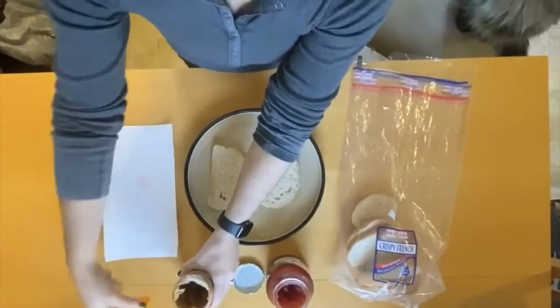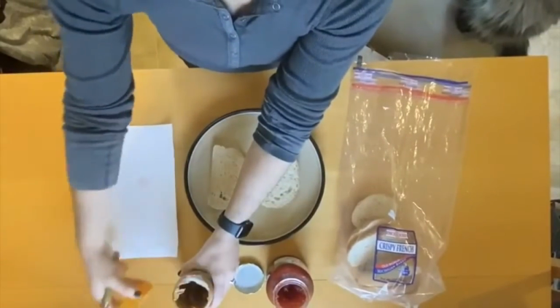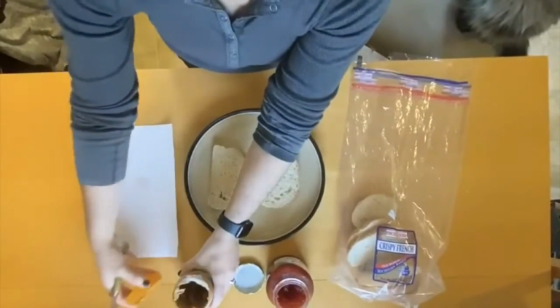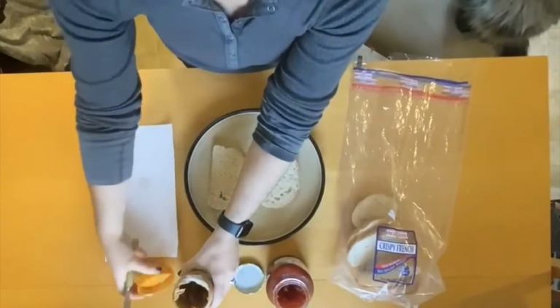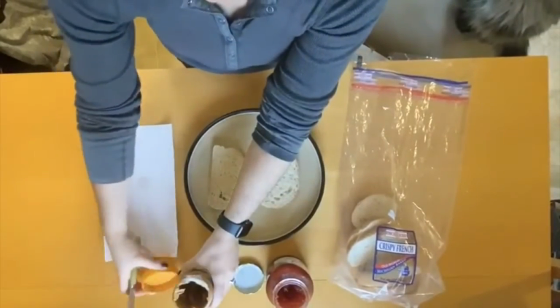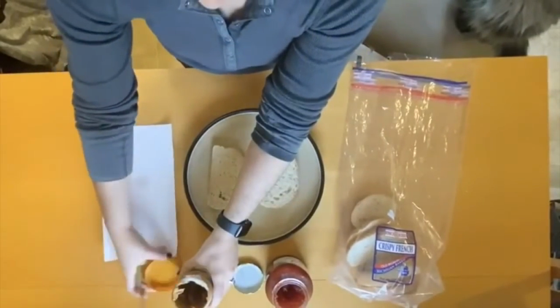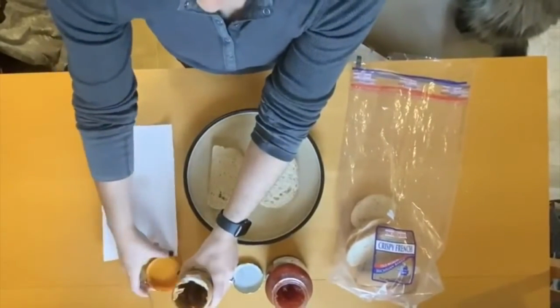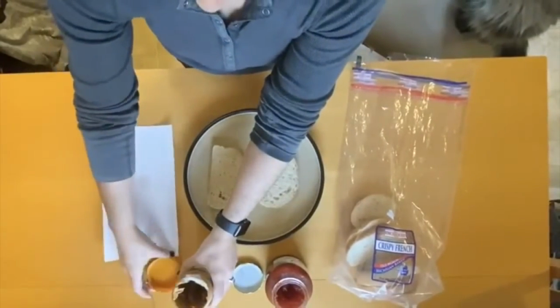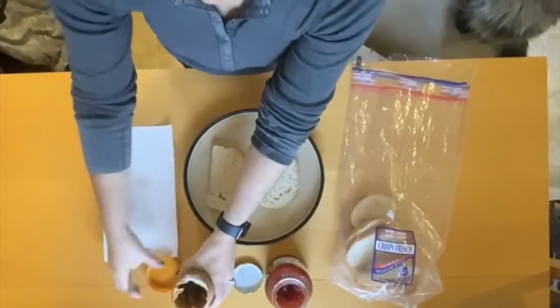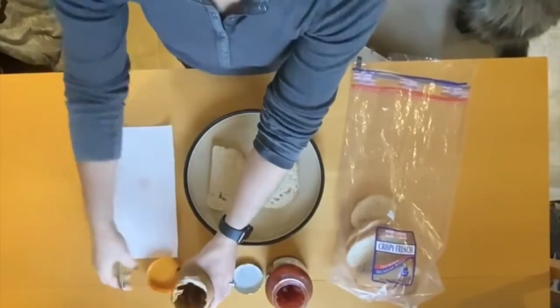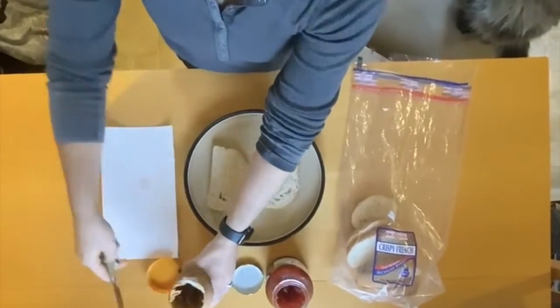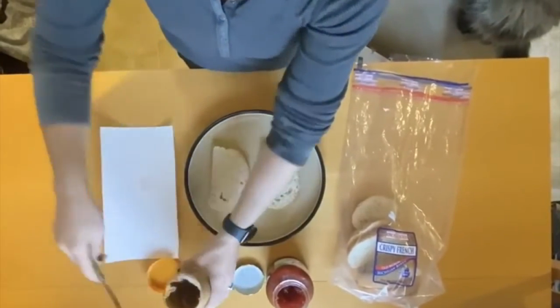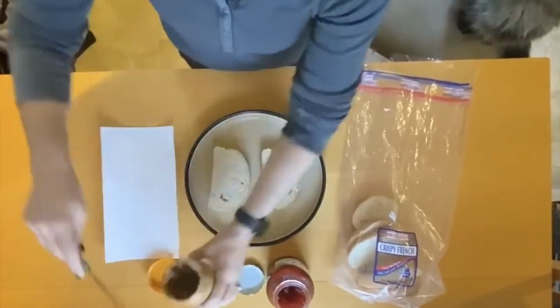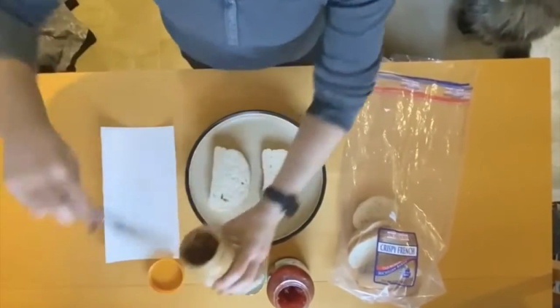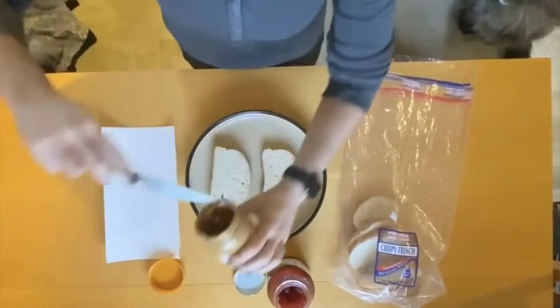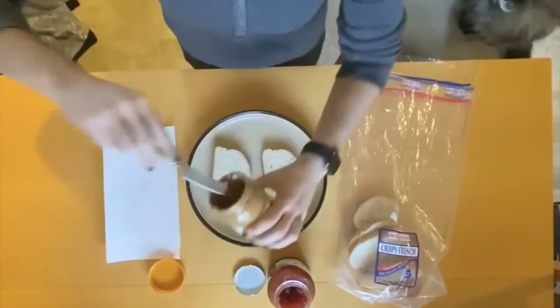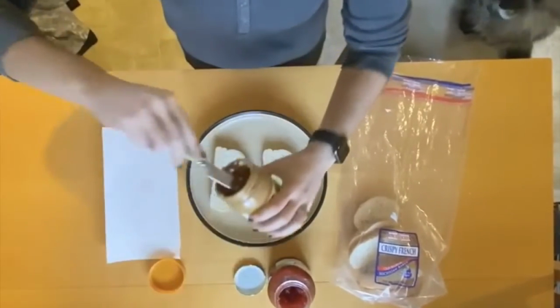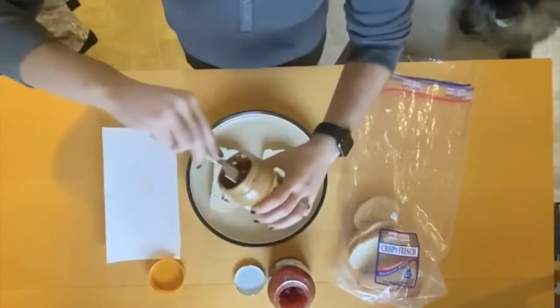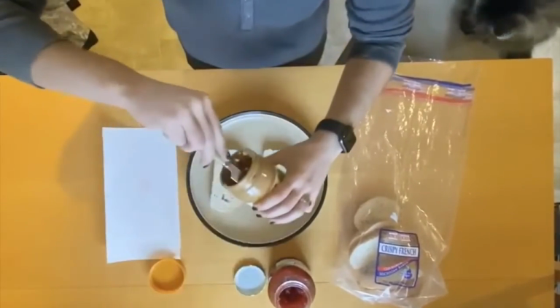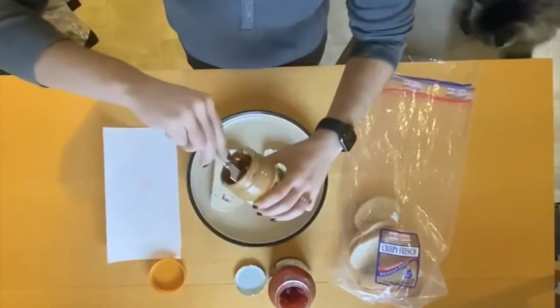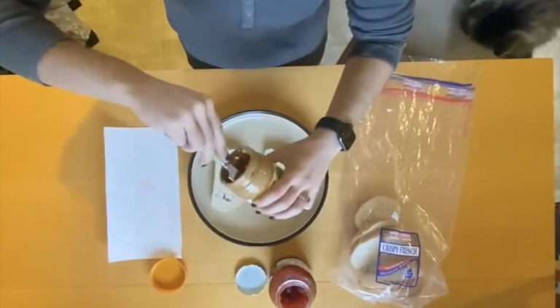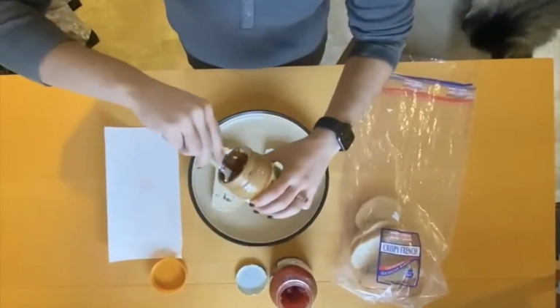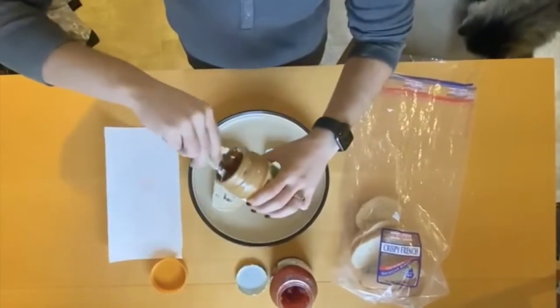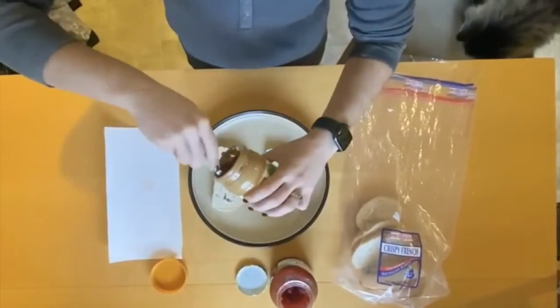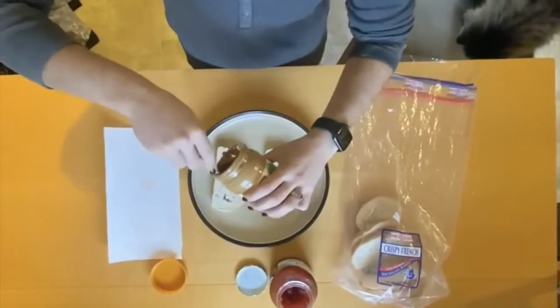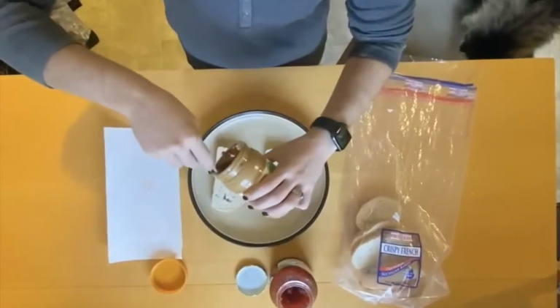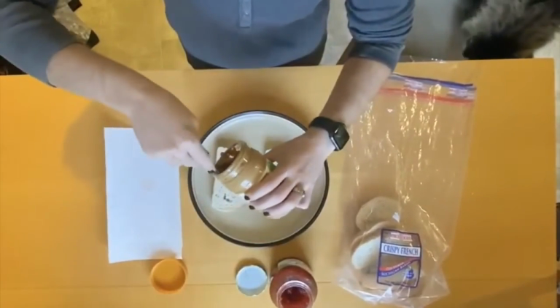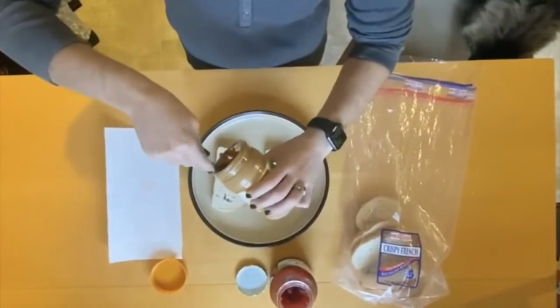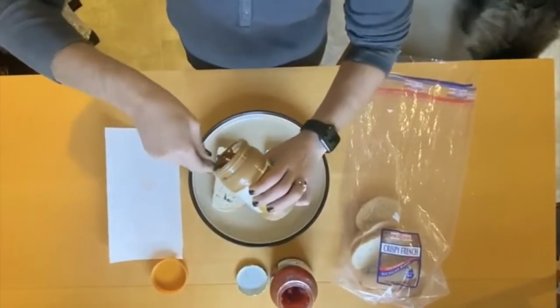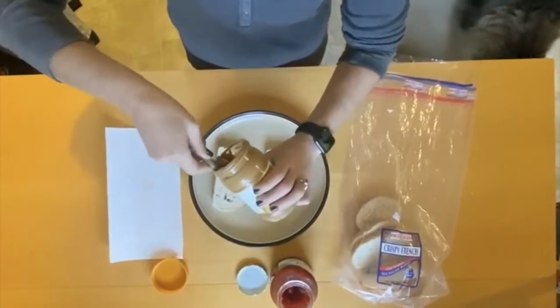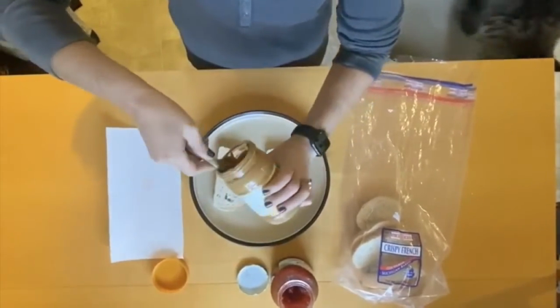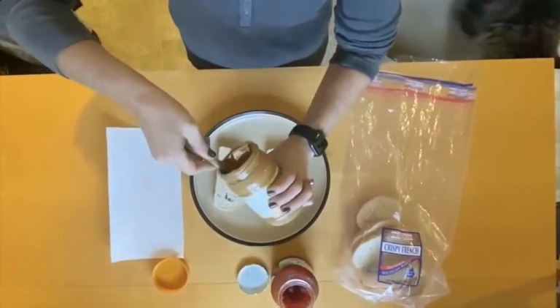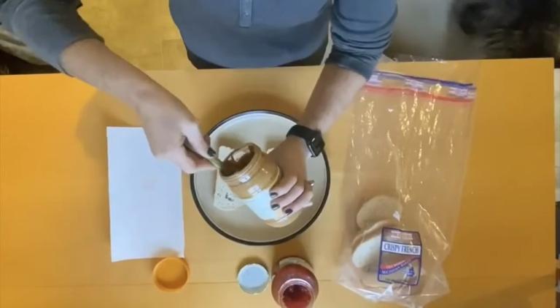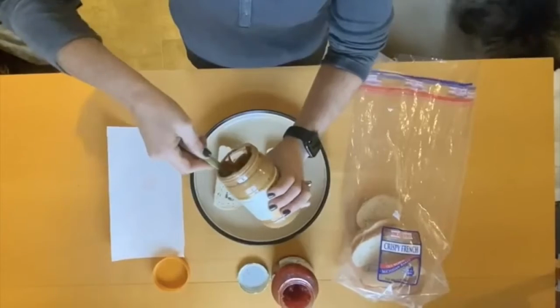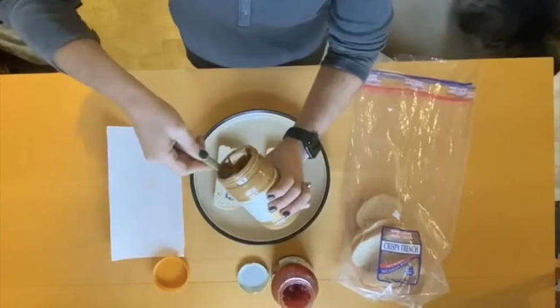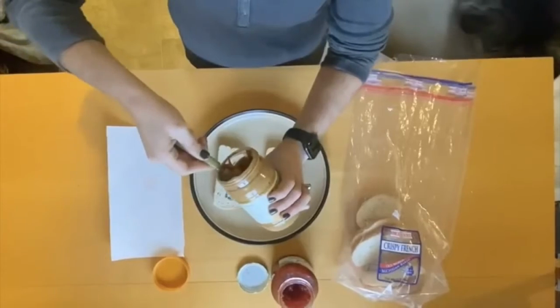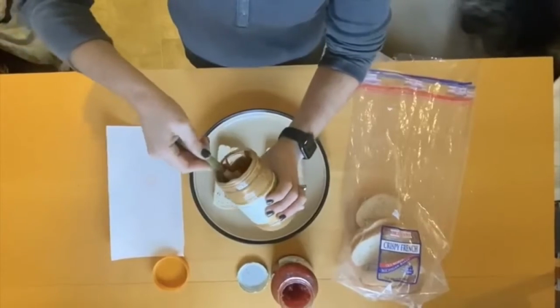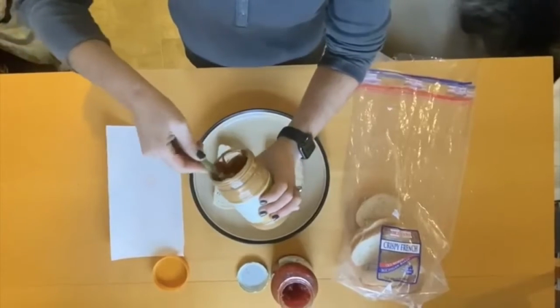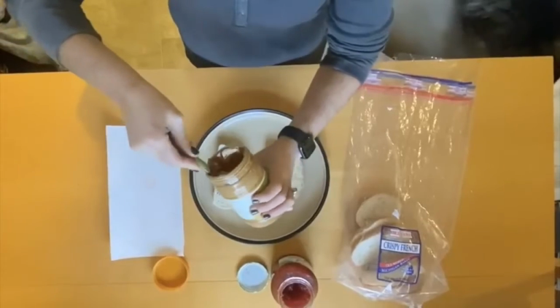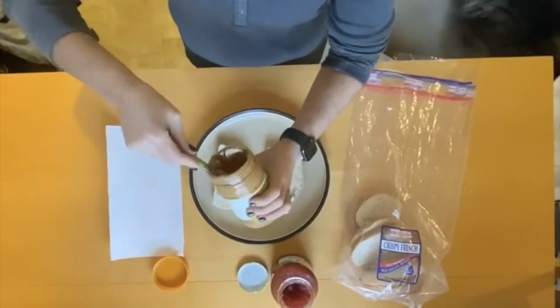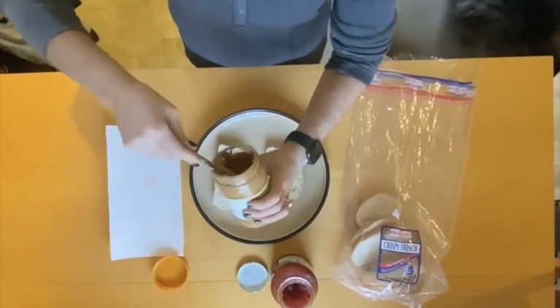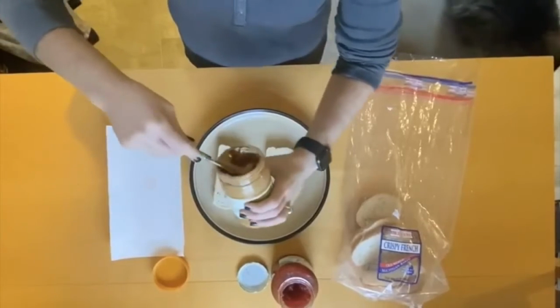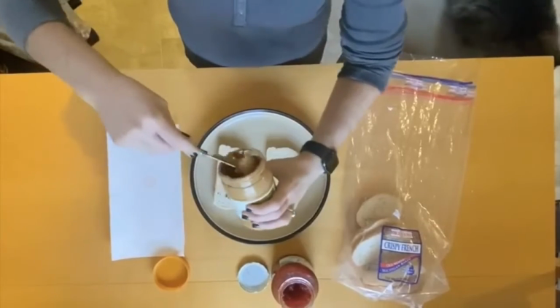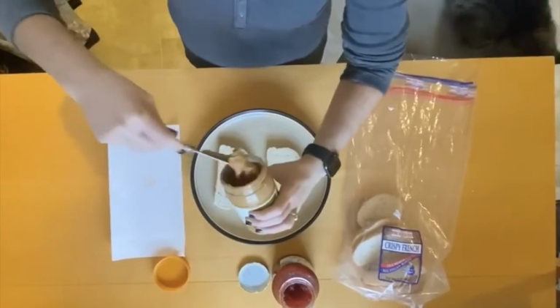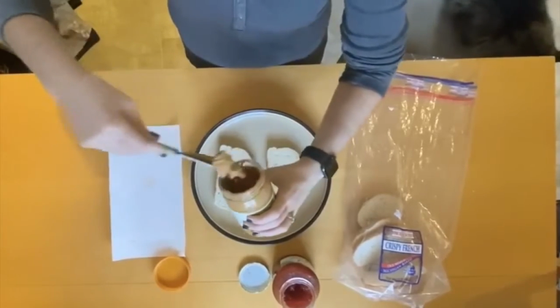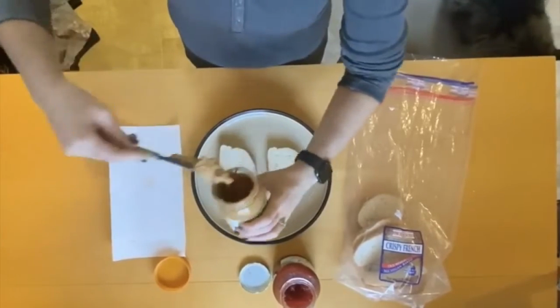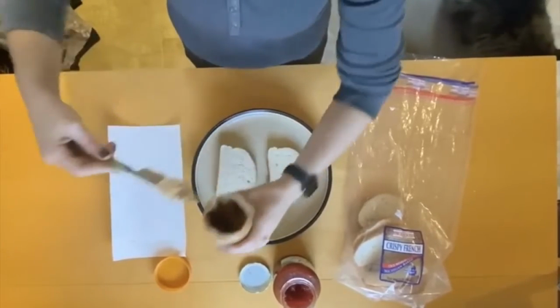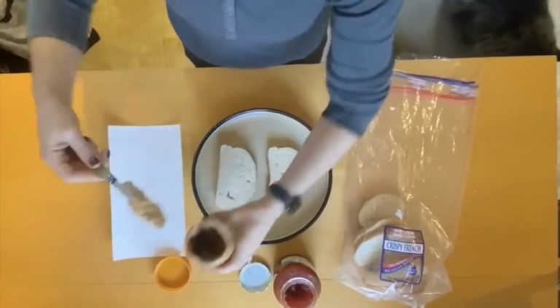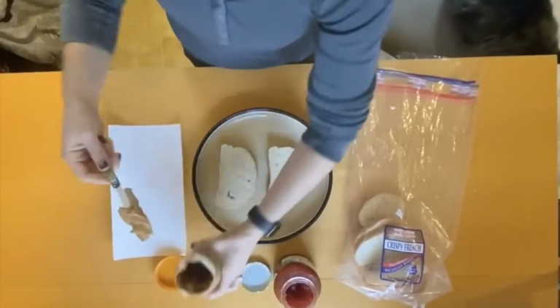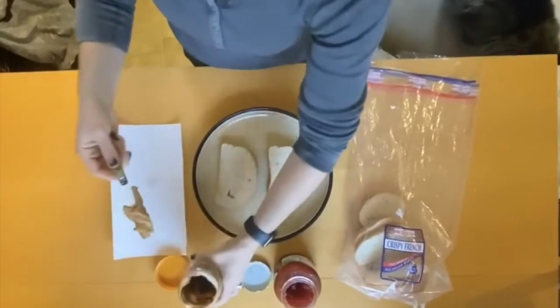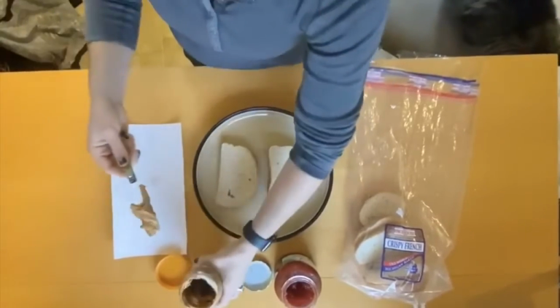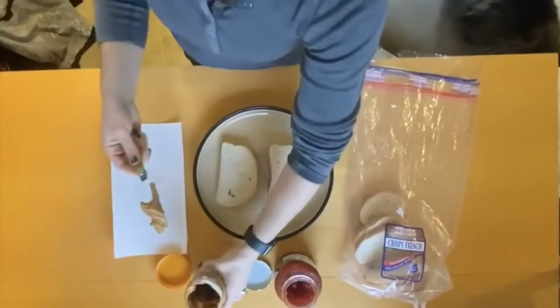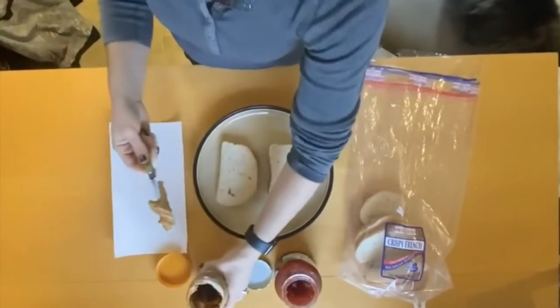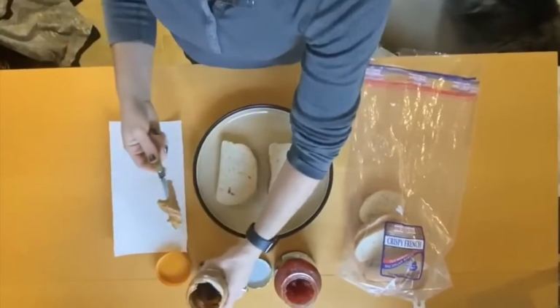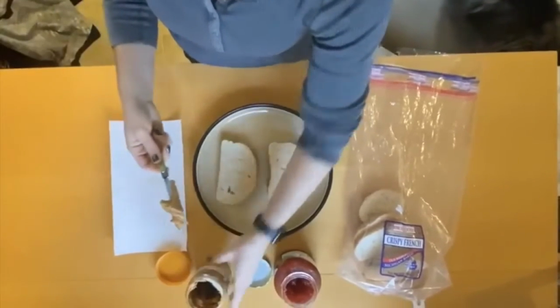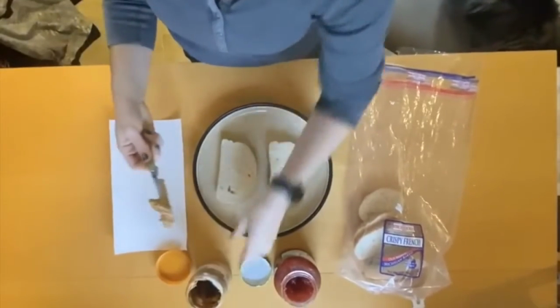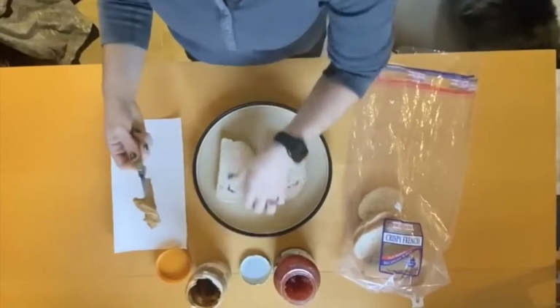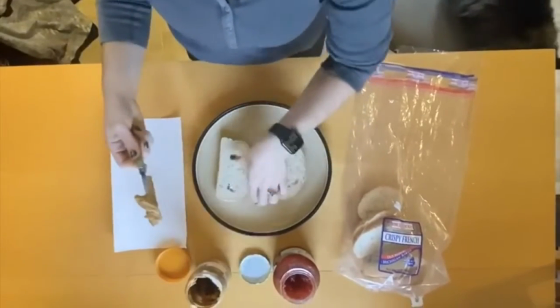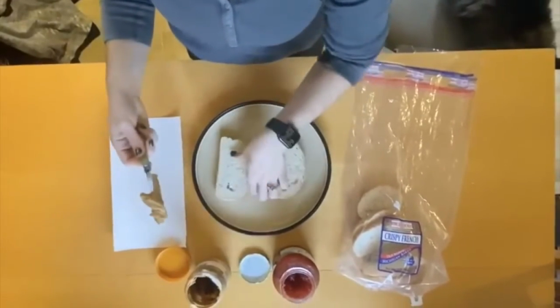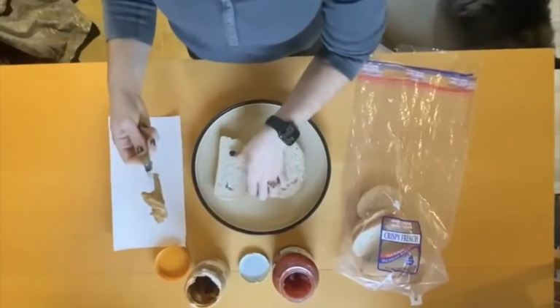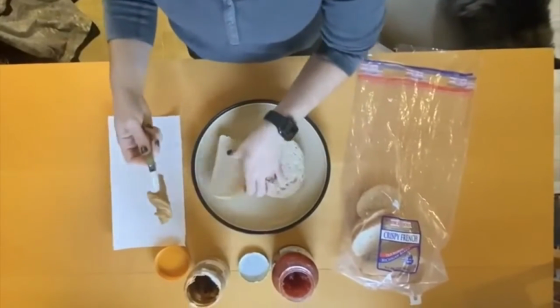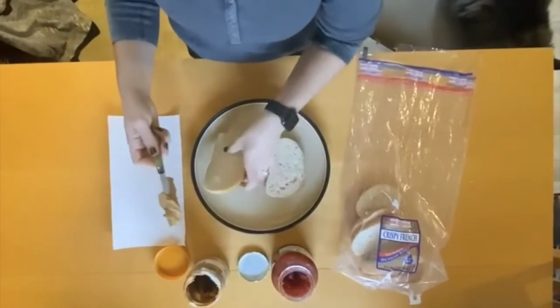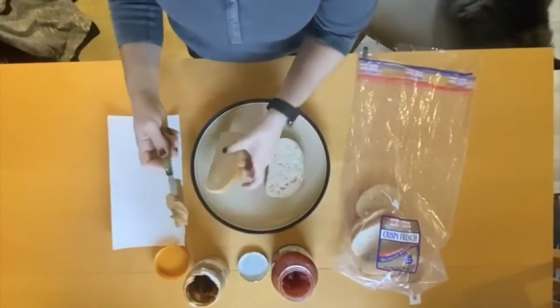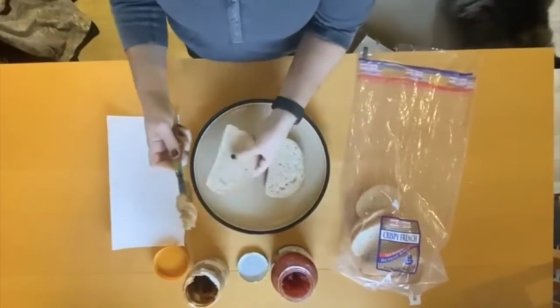We've got all the ingredients here. We've got the knife, we've got the bread, we've got the peanut butter, the jelly, and the surface that everything's going to happen on.